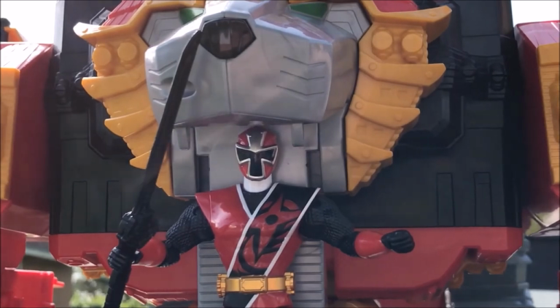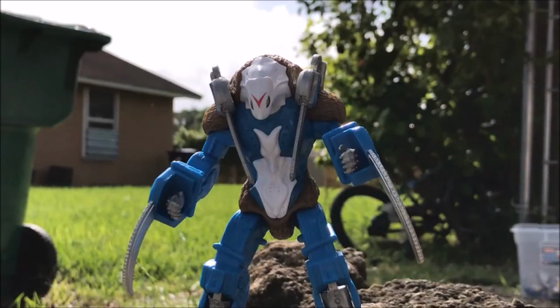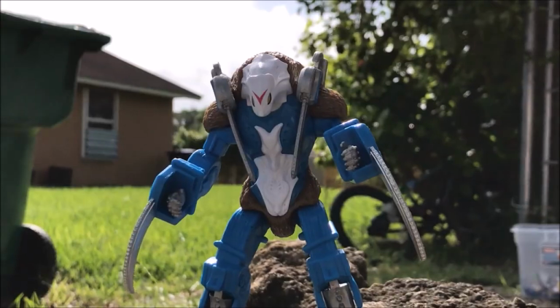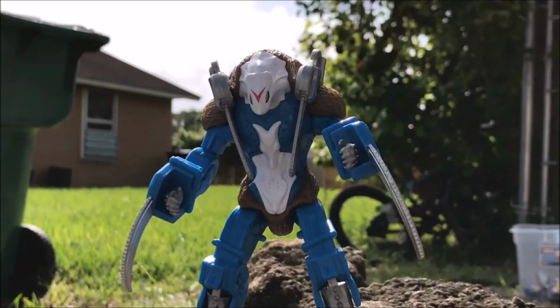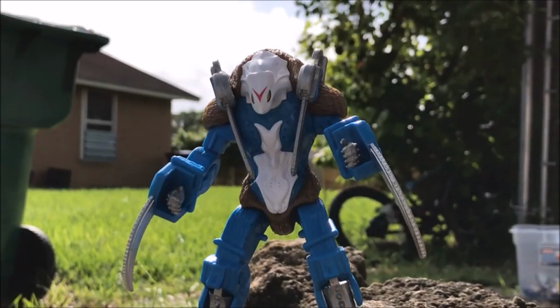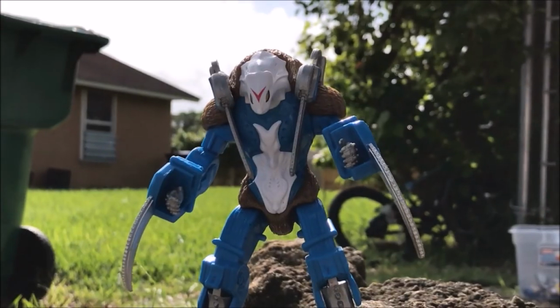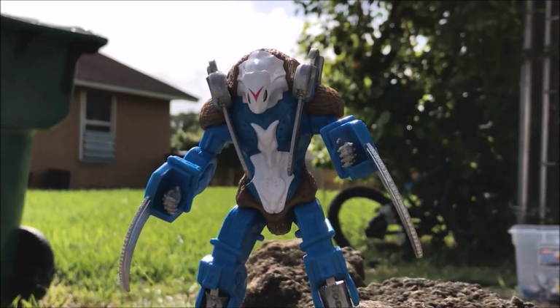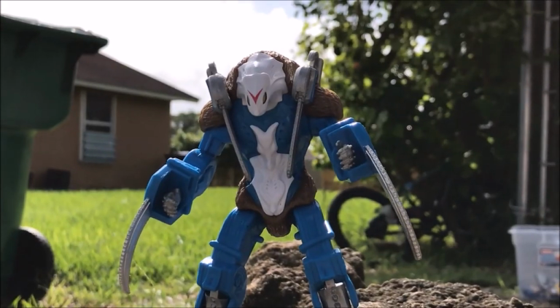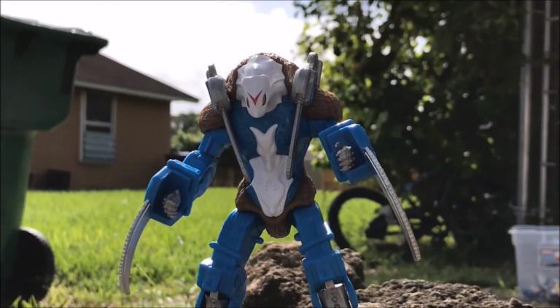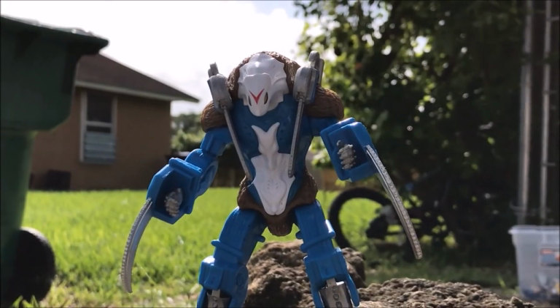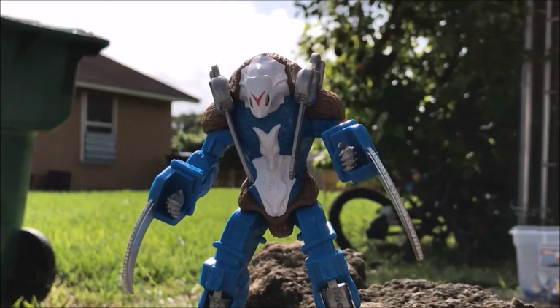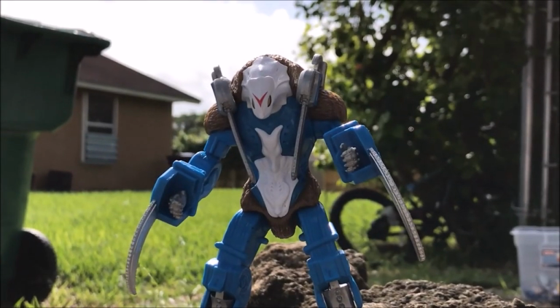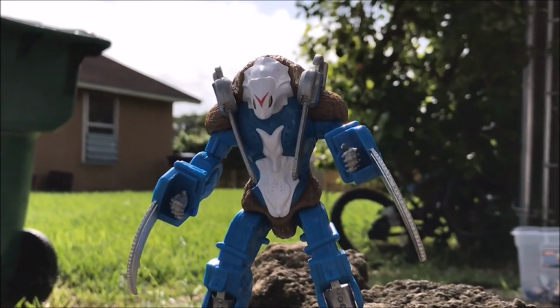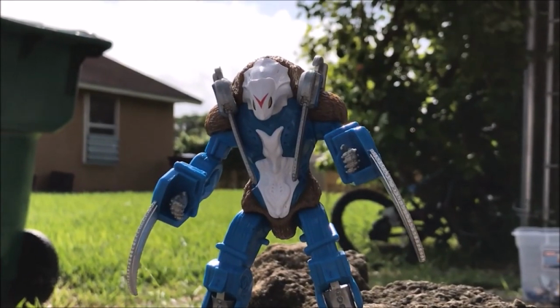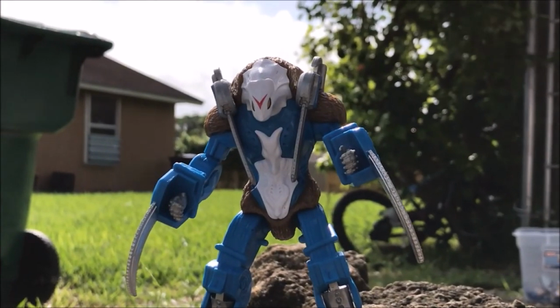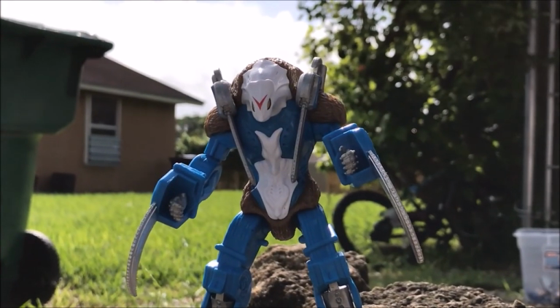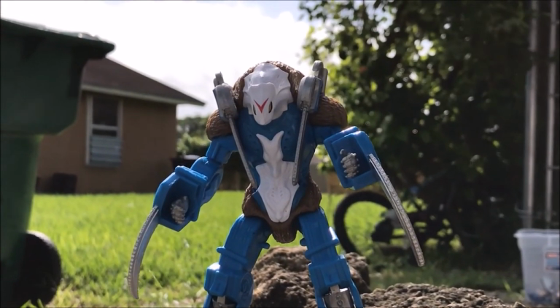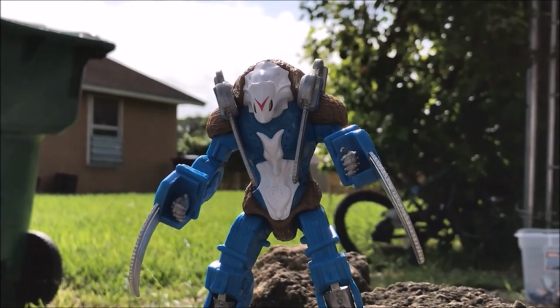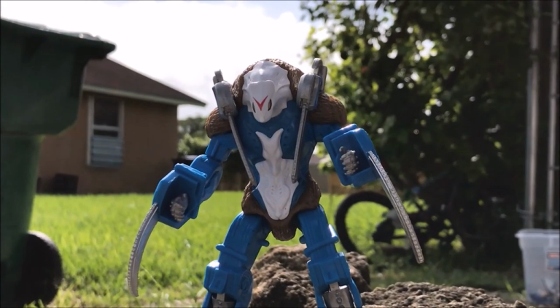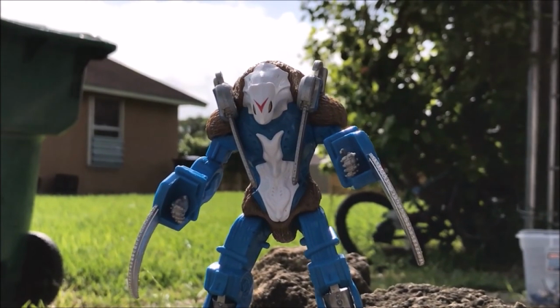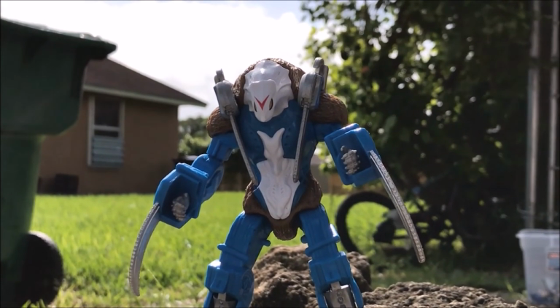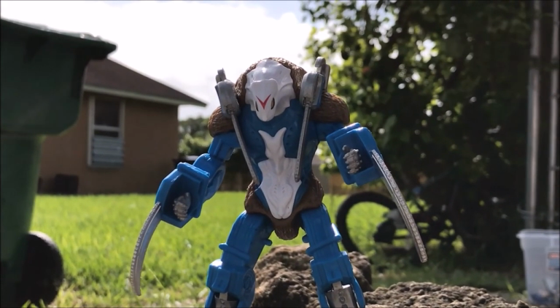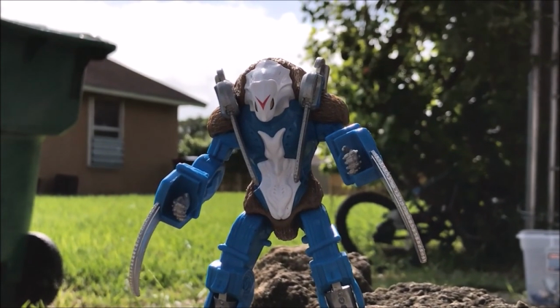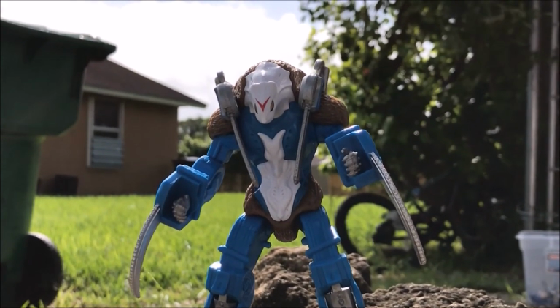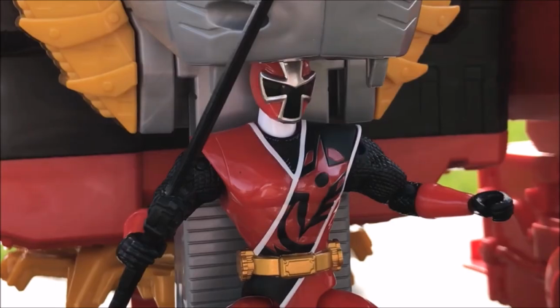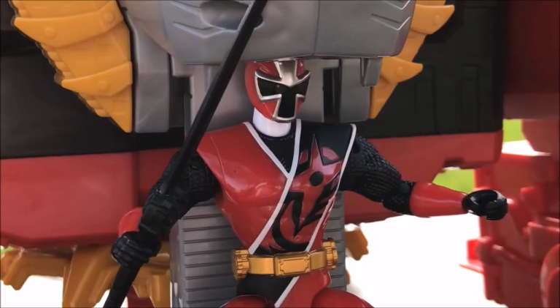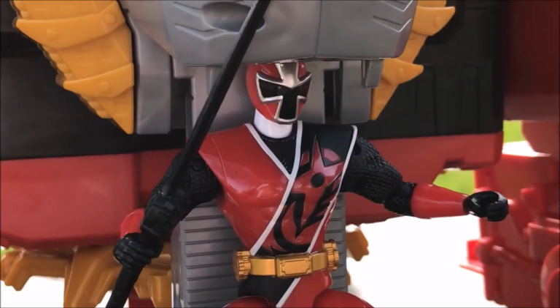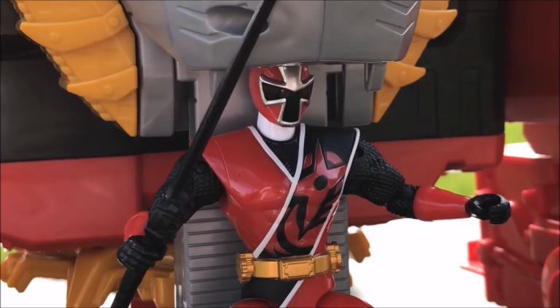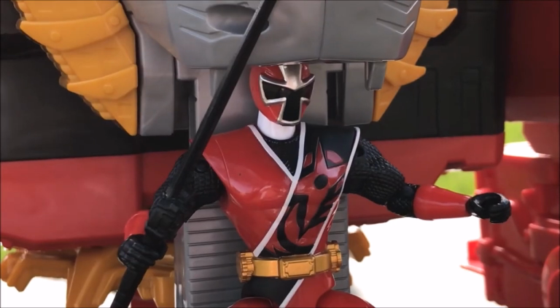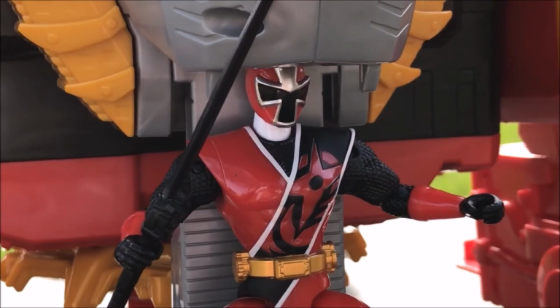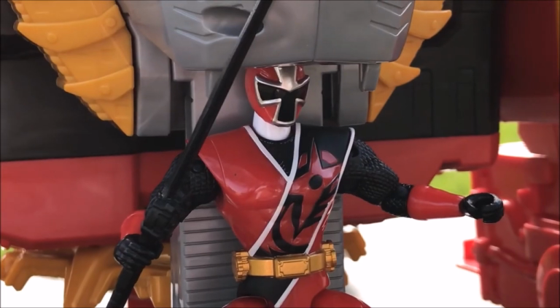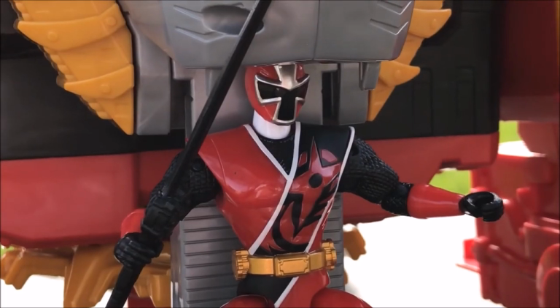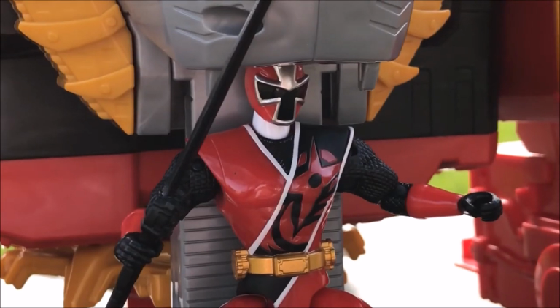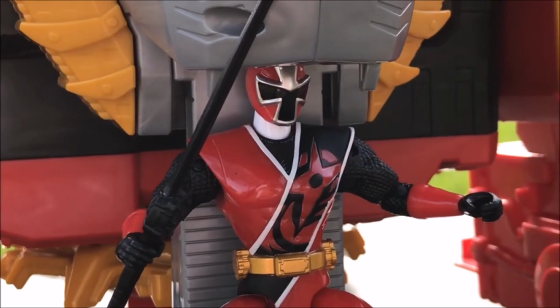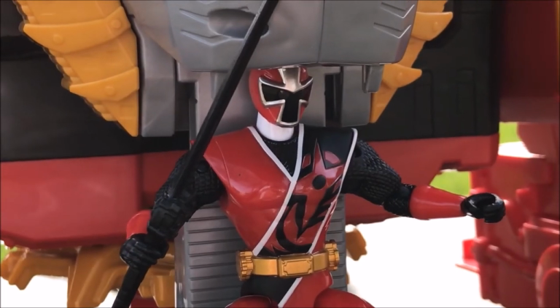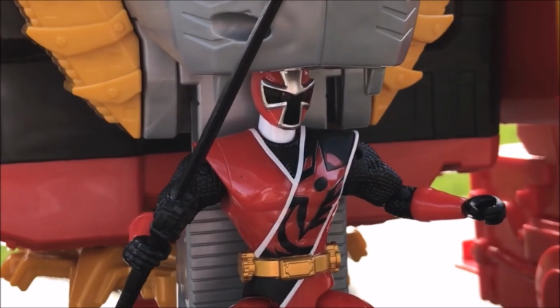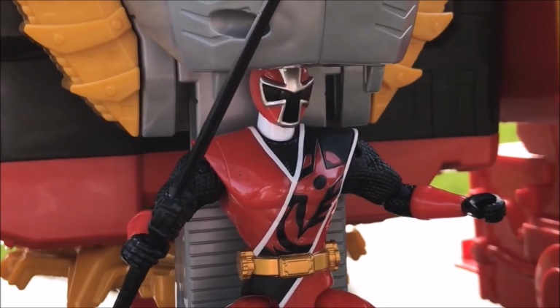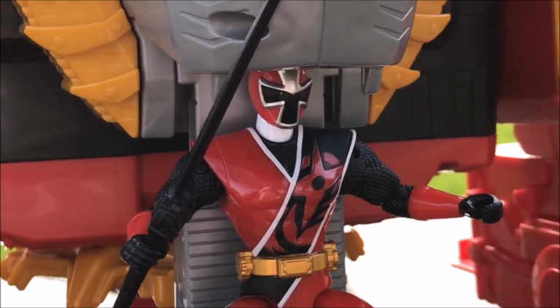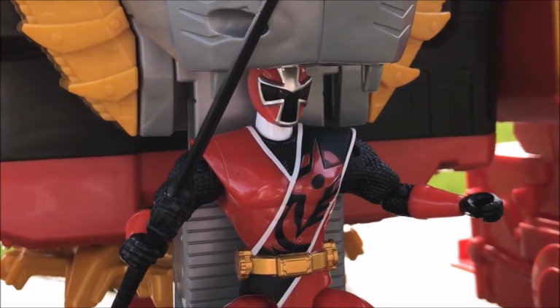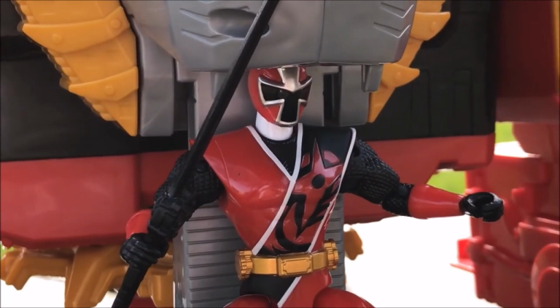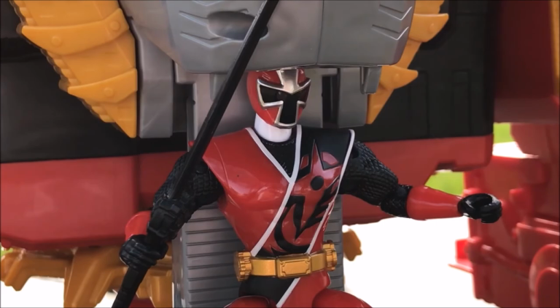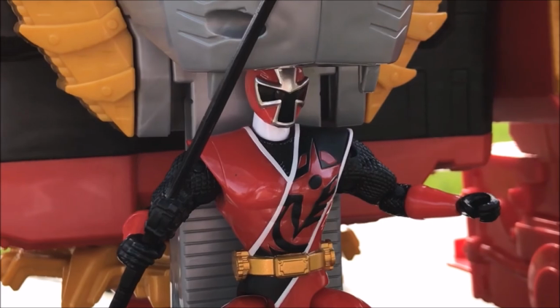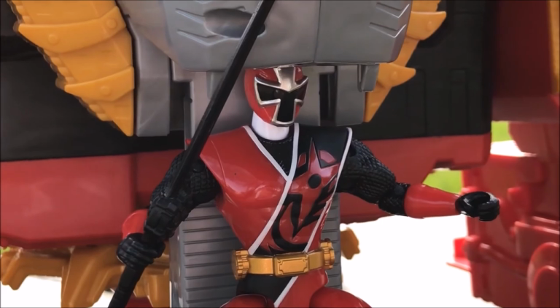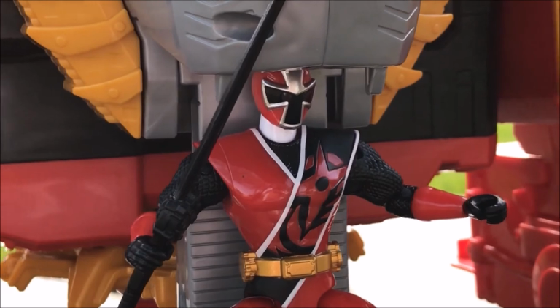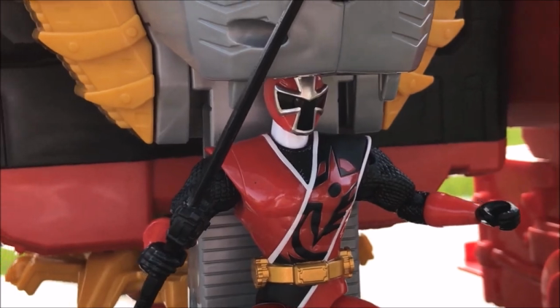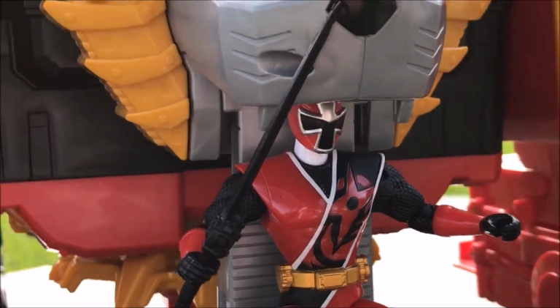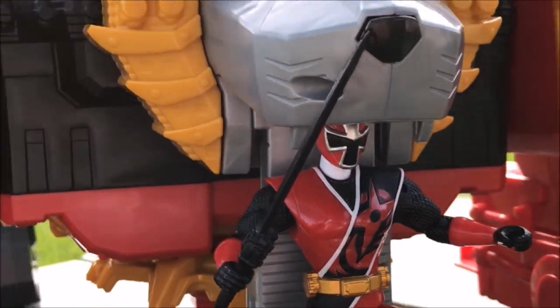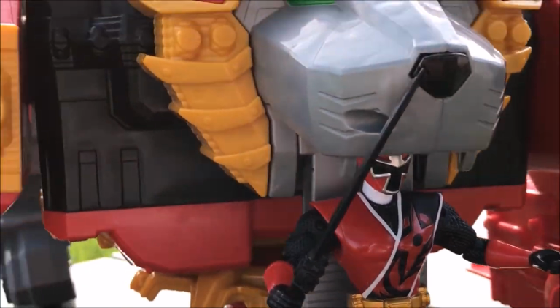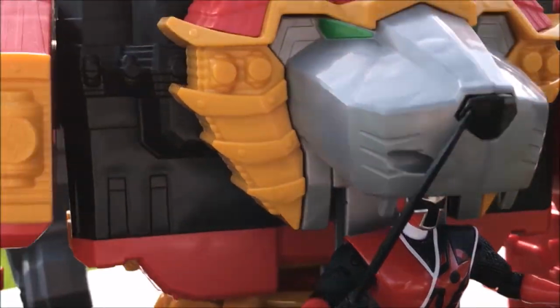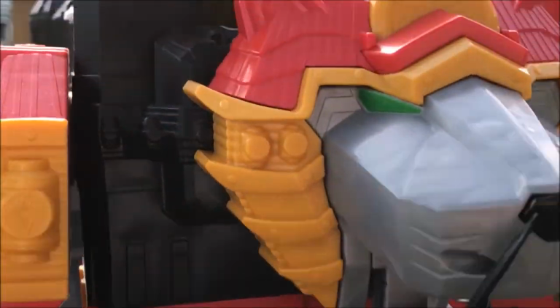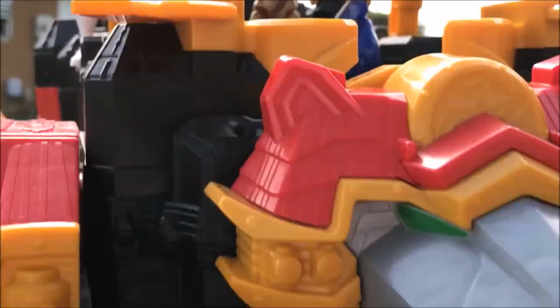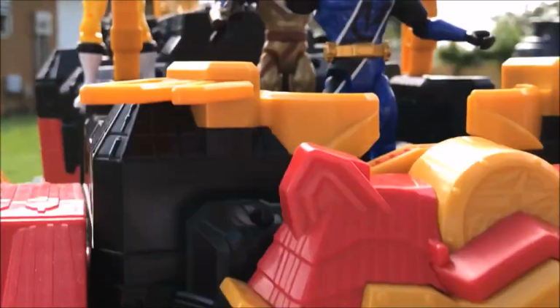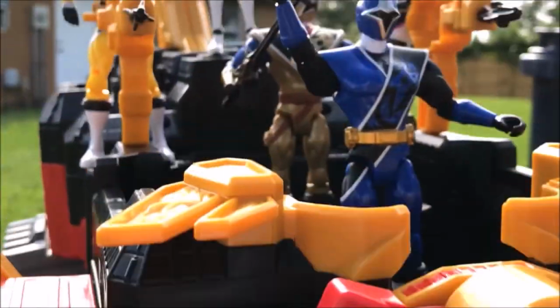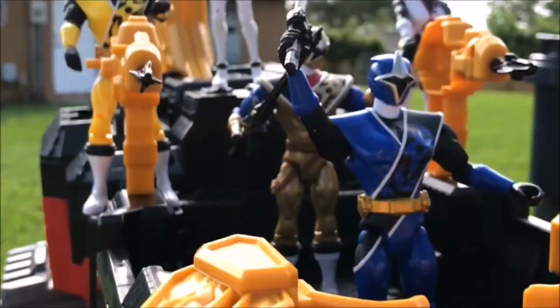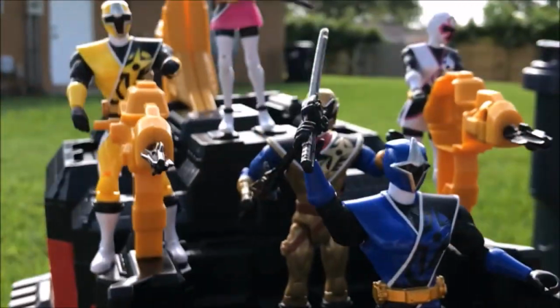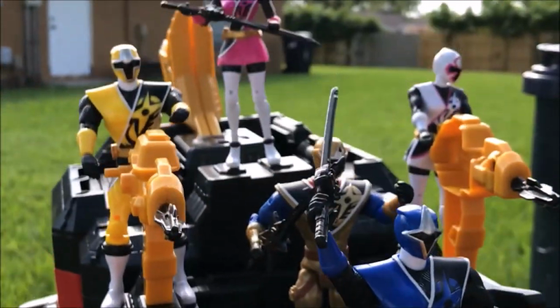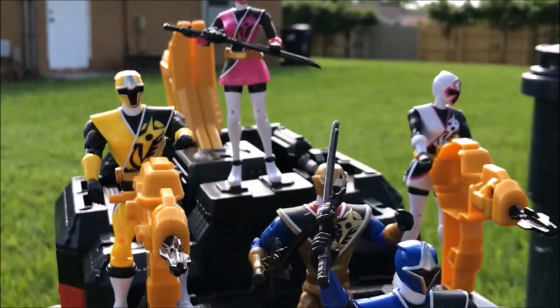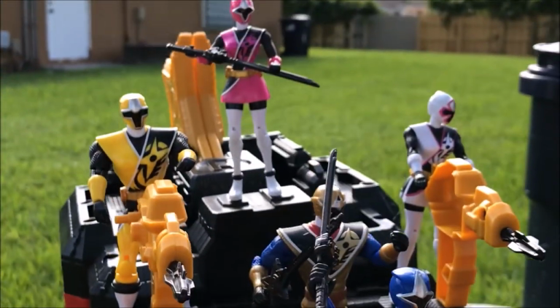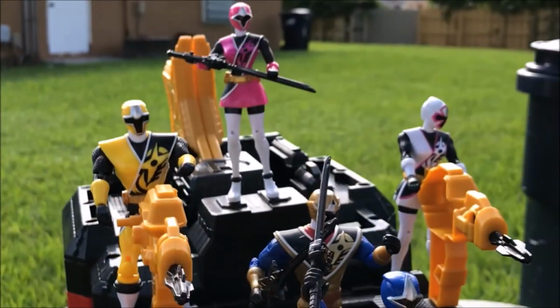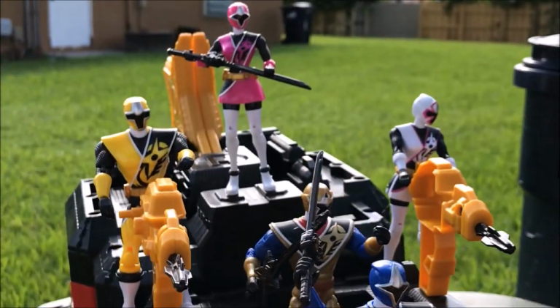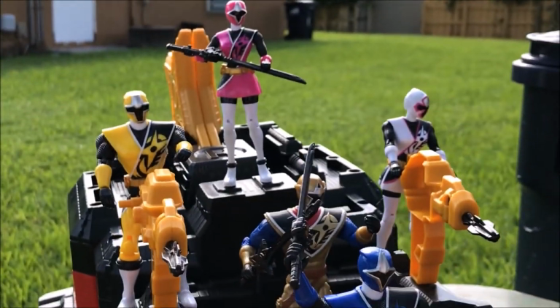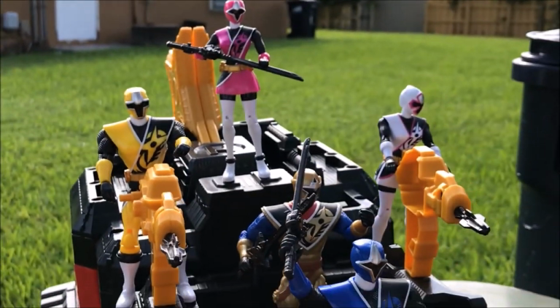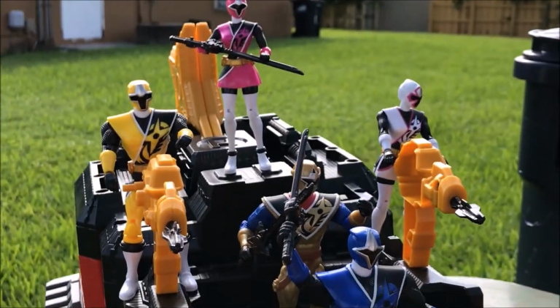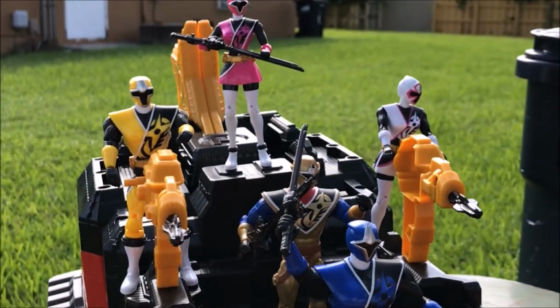You rangers won't have a chance against me! We'll see about that! With our new Lion Fire Fortress Sword, we'll turn you to crumbs!